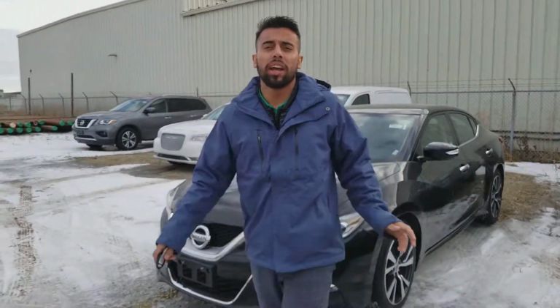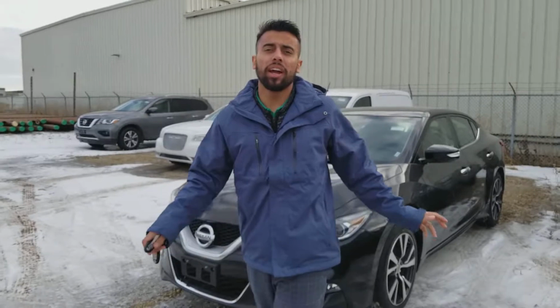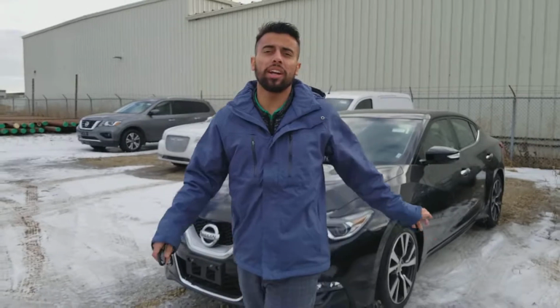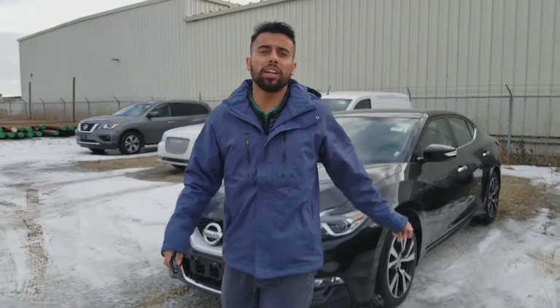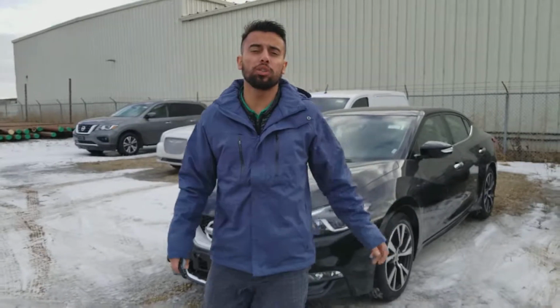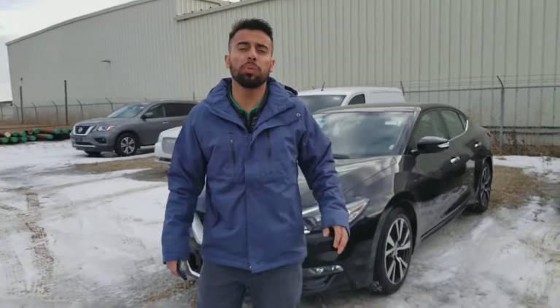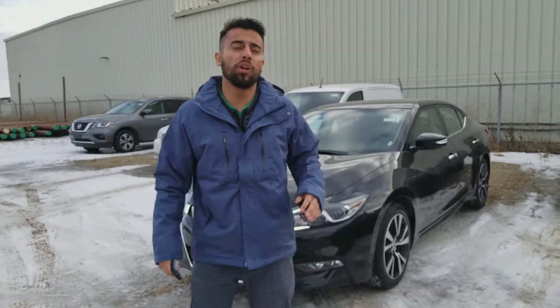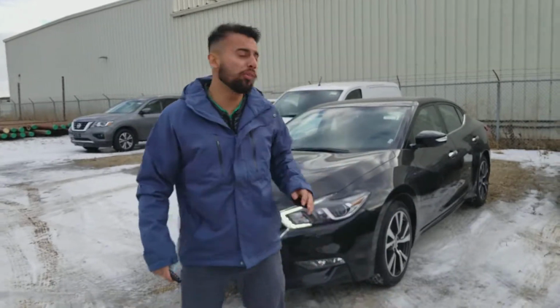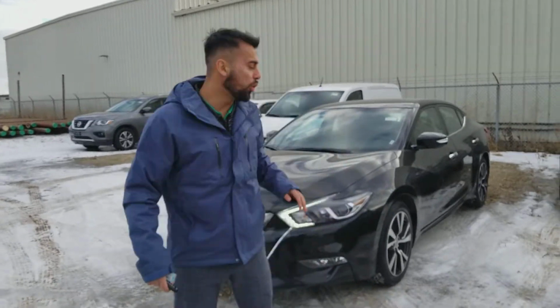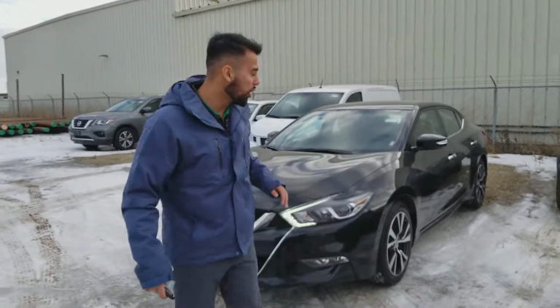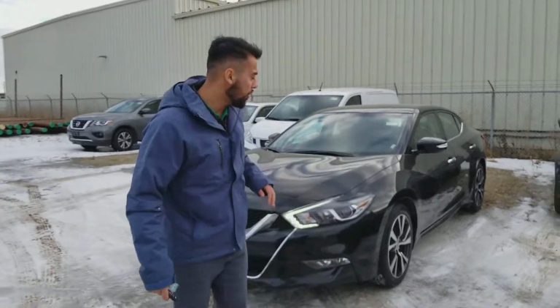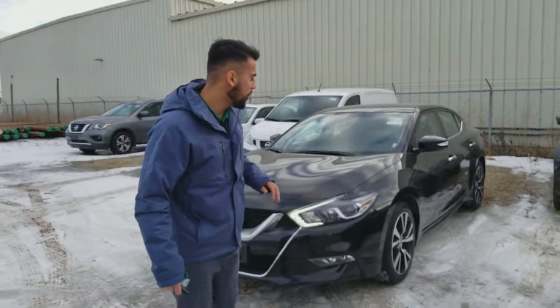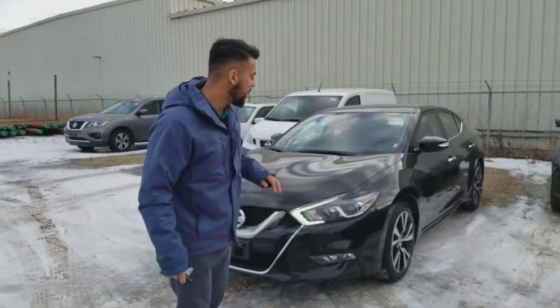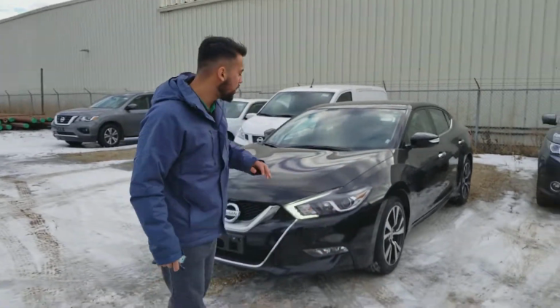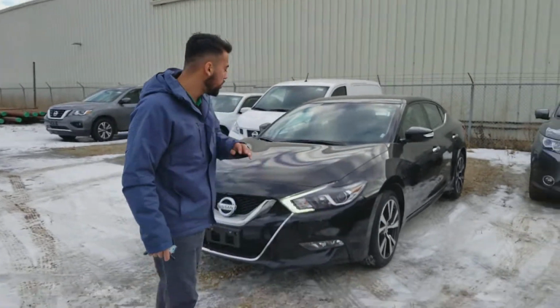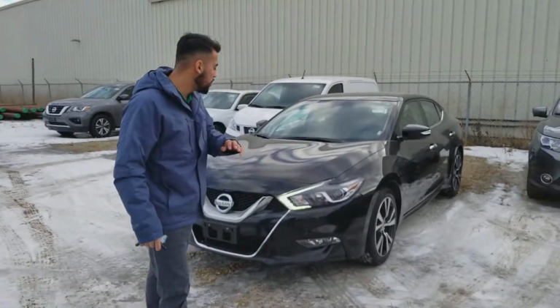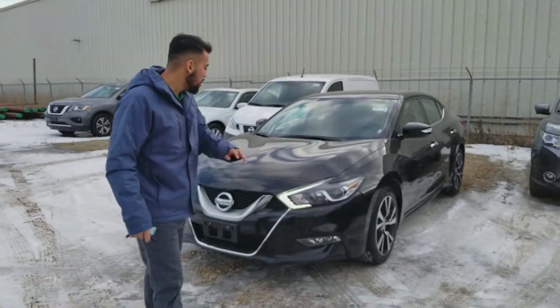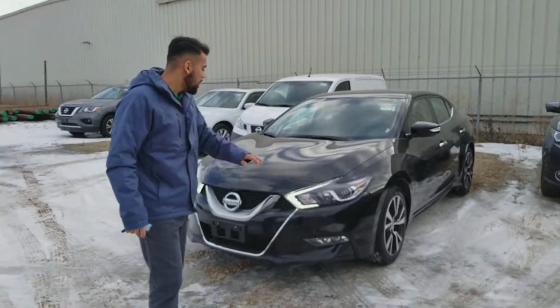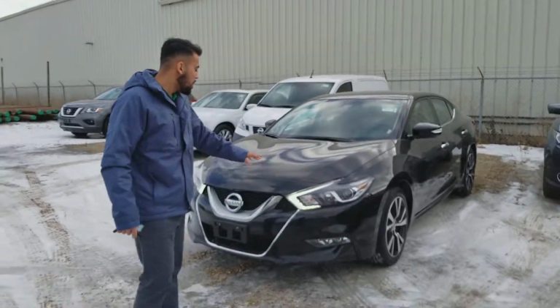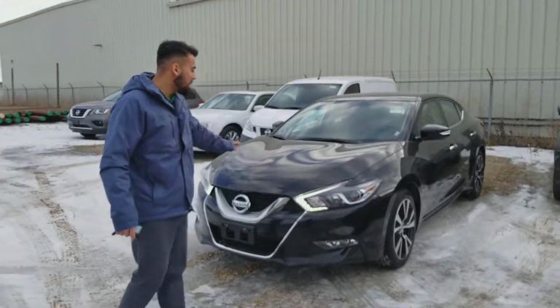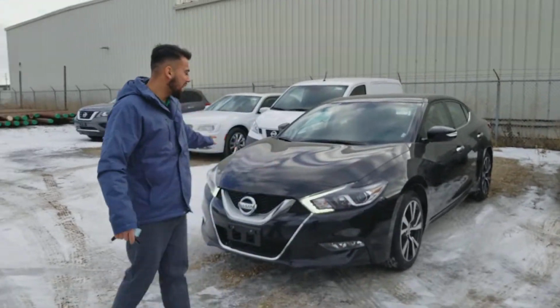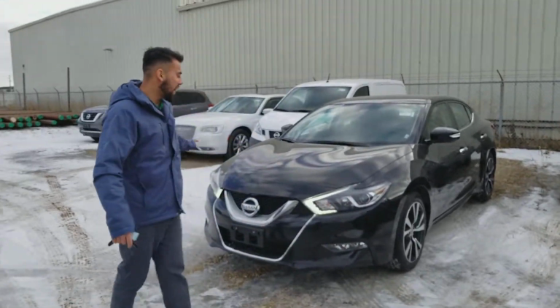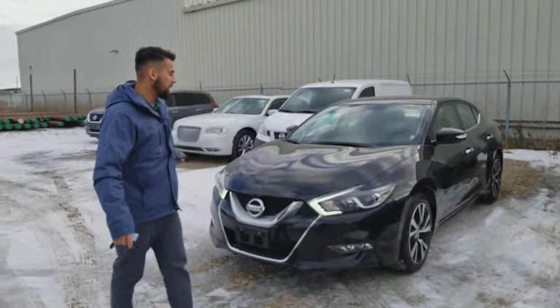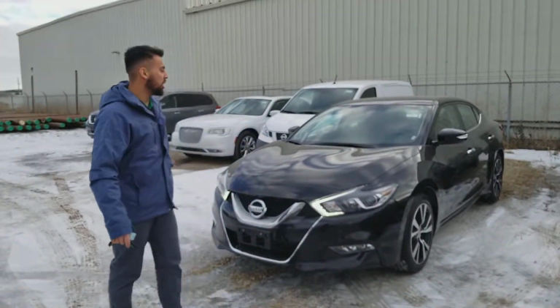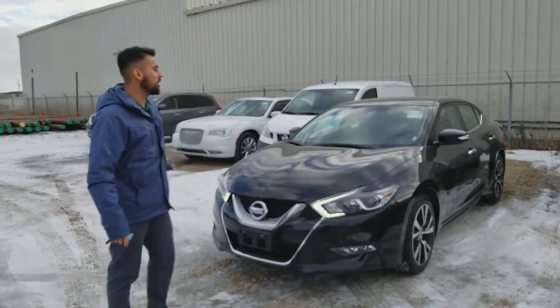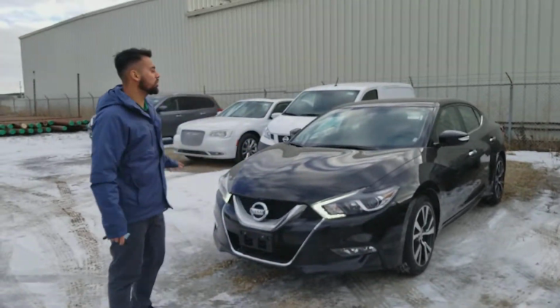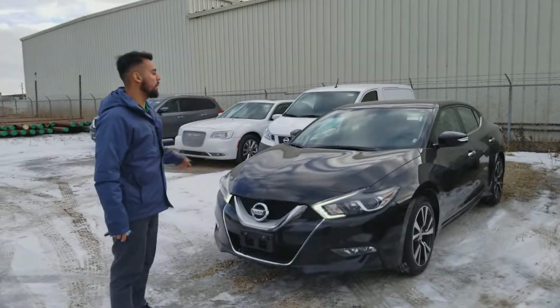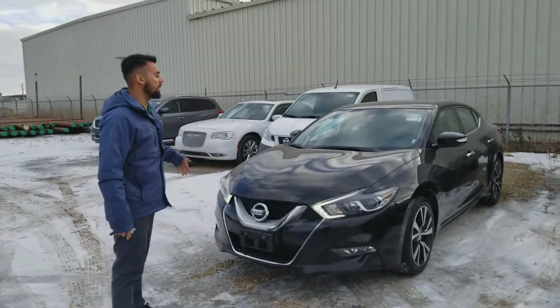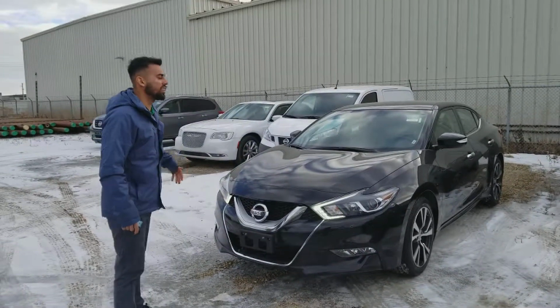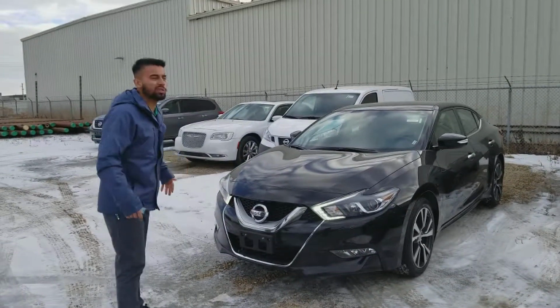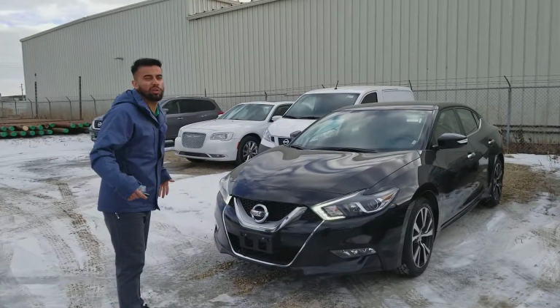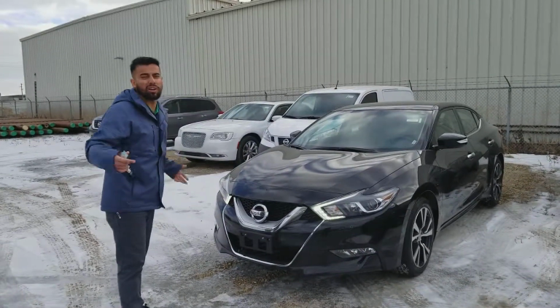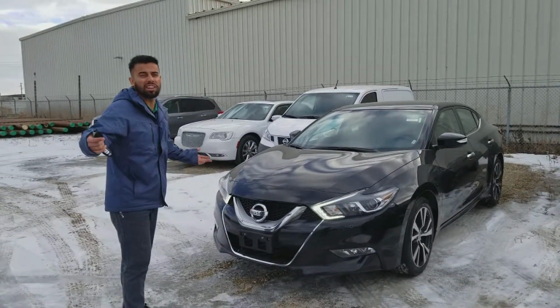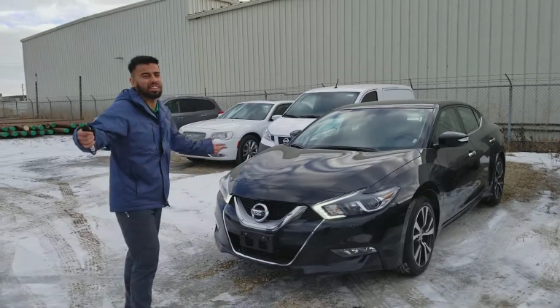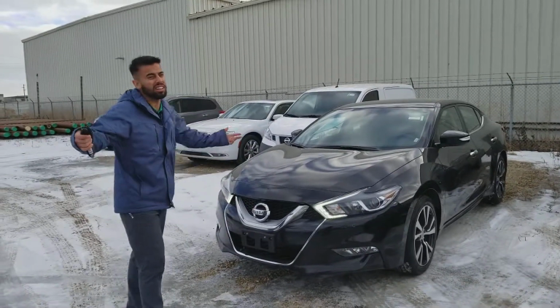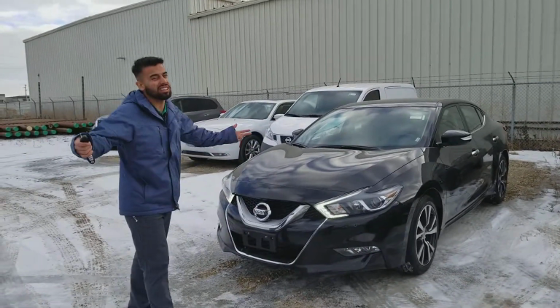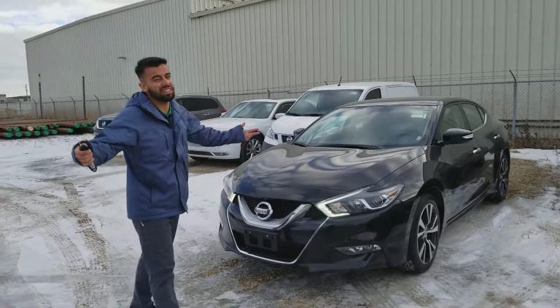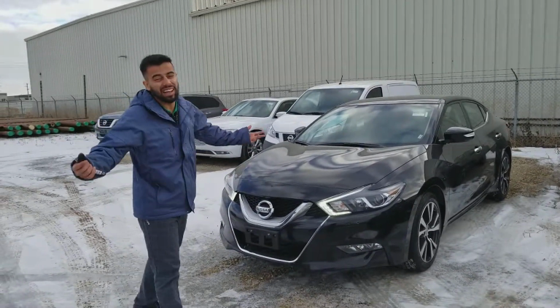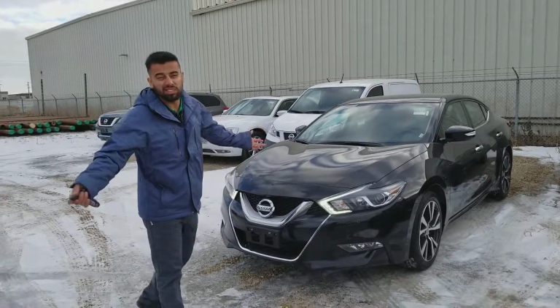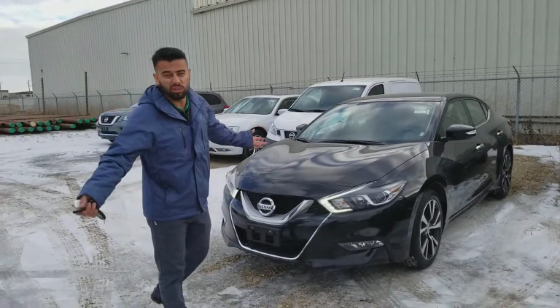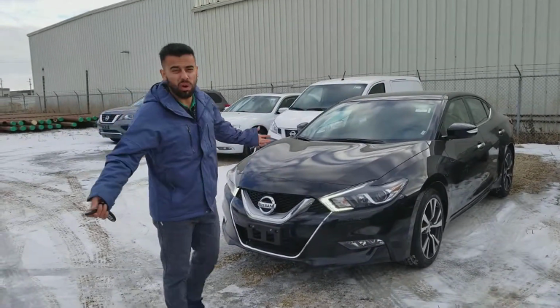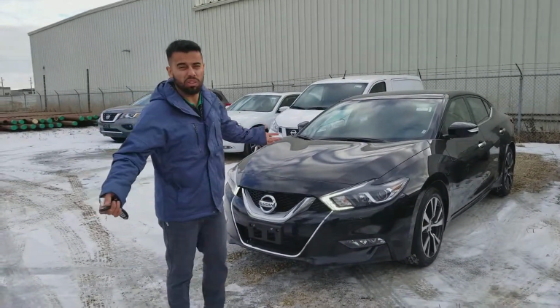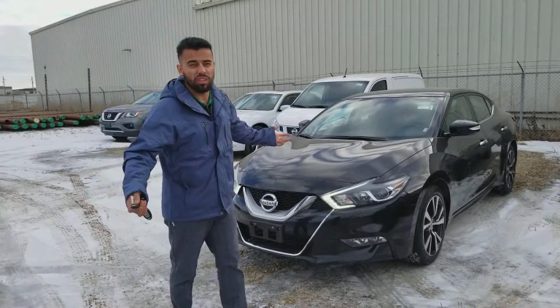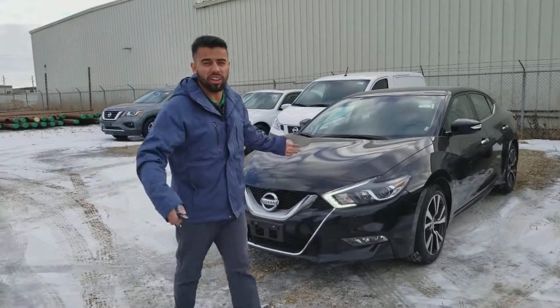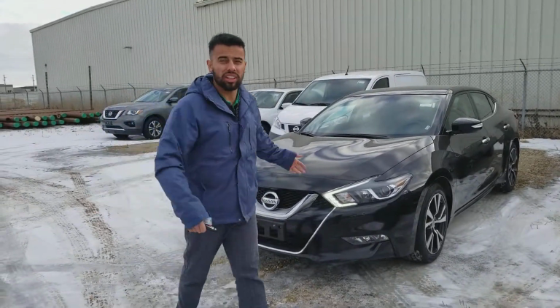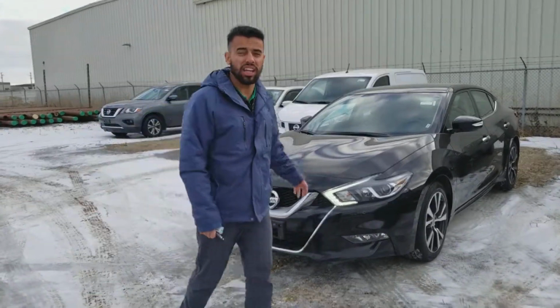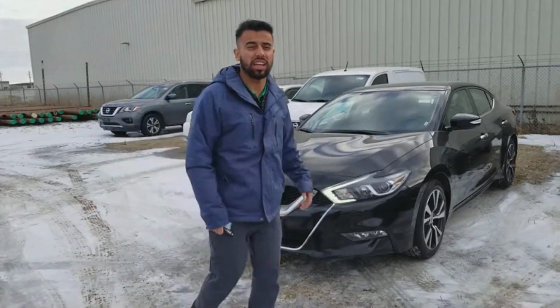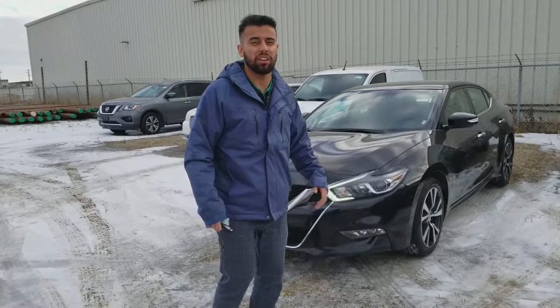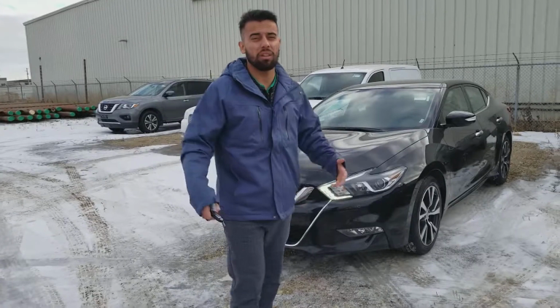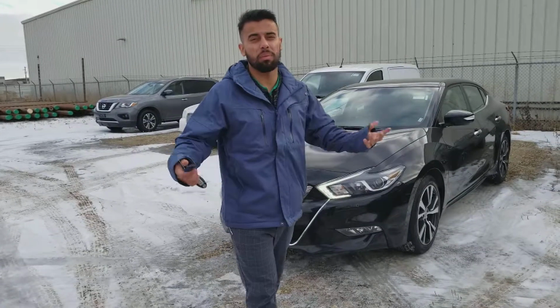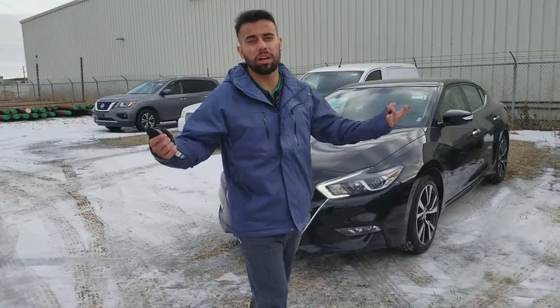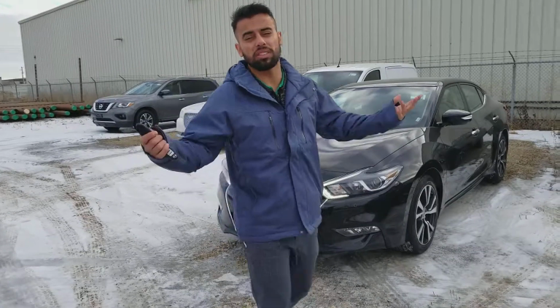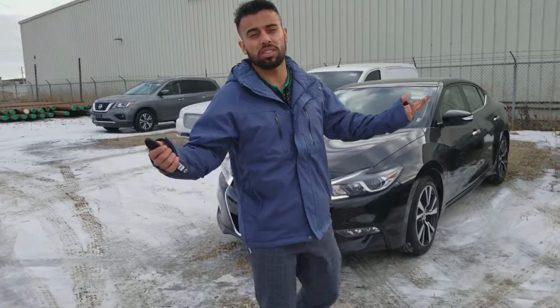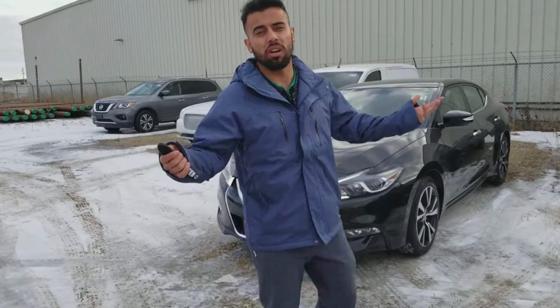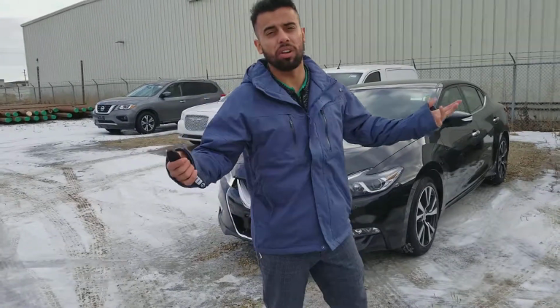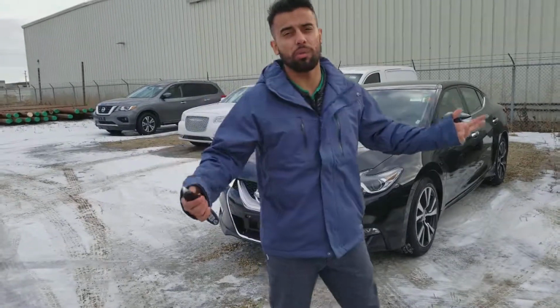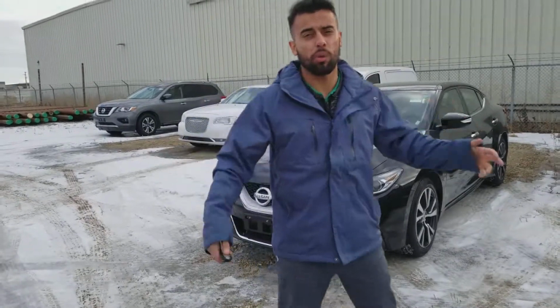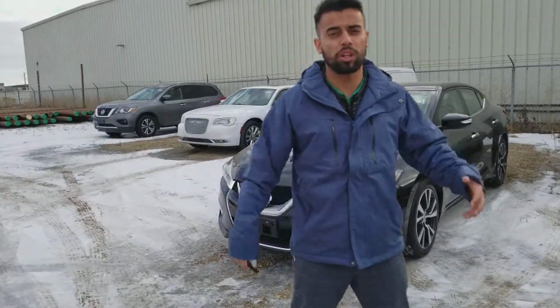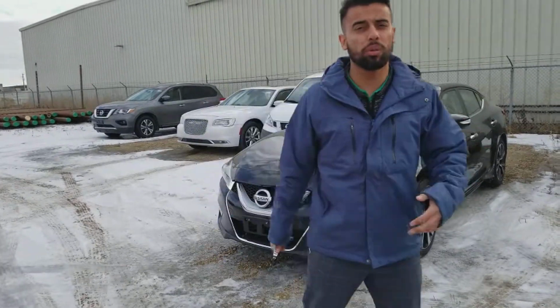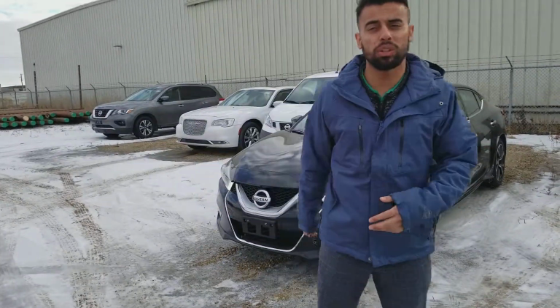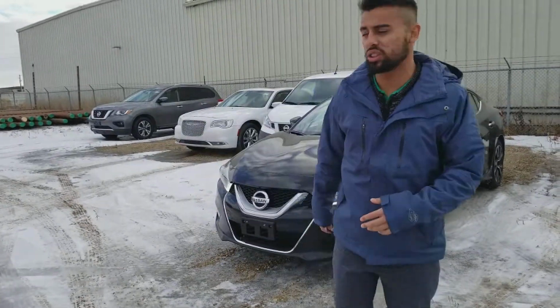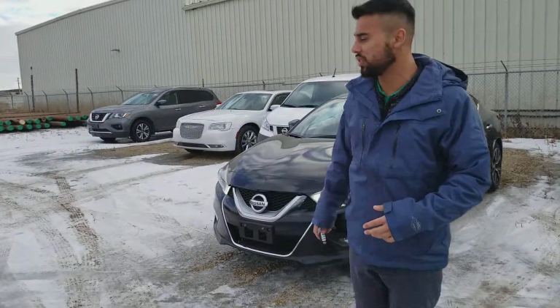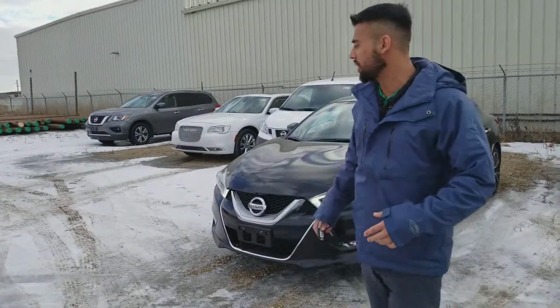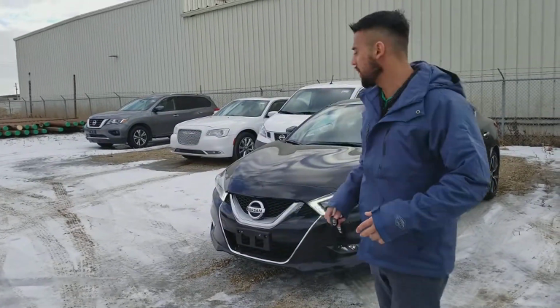Here it is, beautiful looking vehicle. Mechanically inspected, so if anything is wrong they're going to take care of it, and it's still under warranty, which is neat.